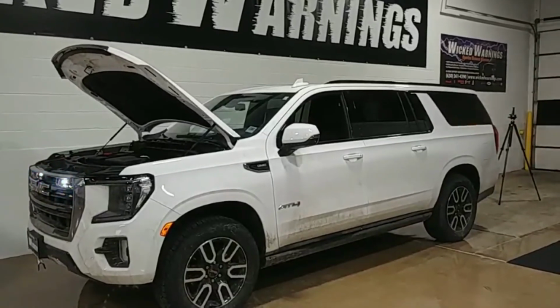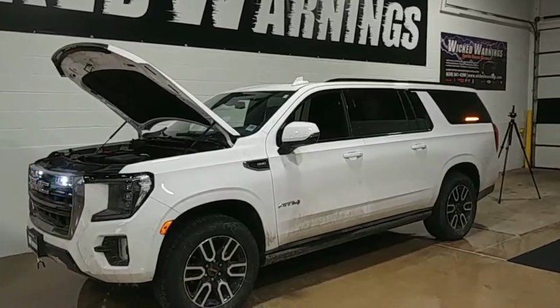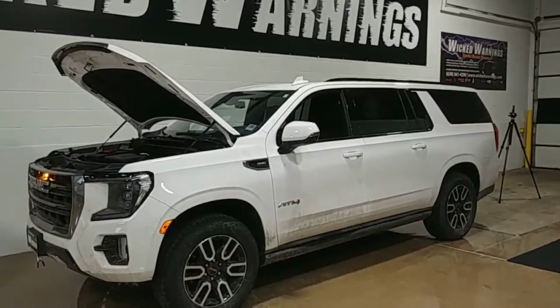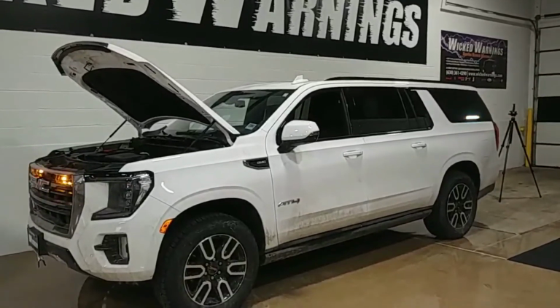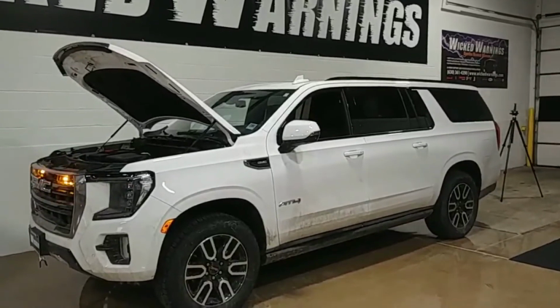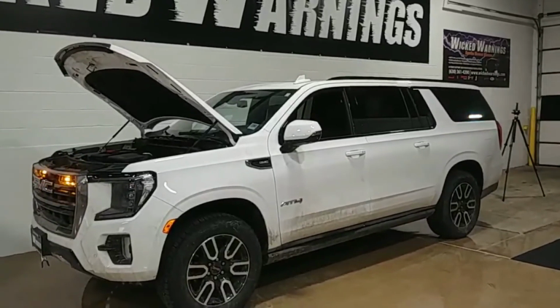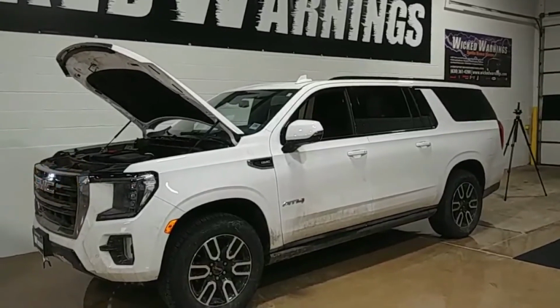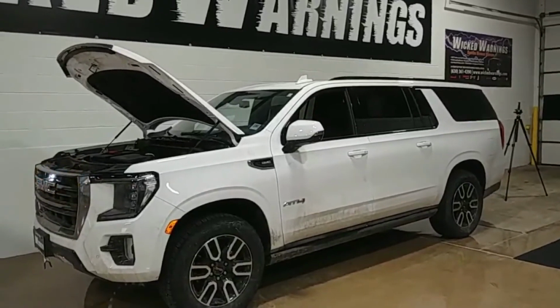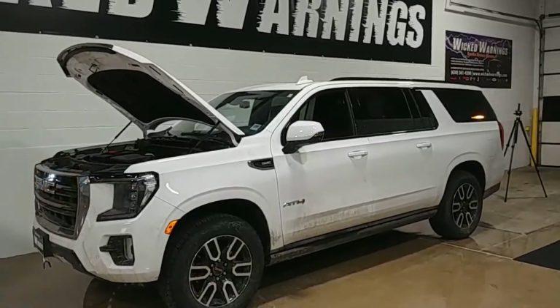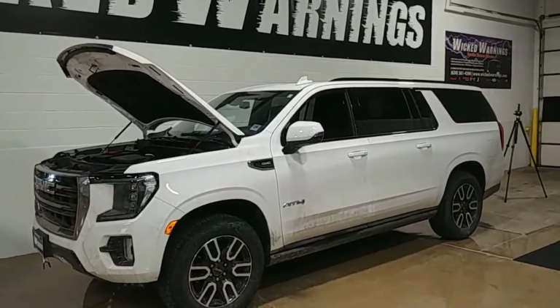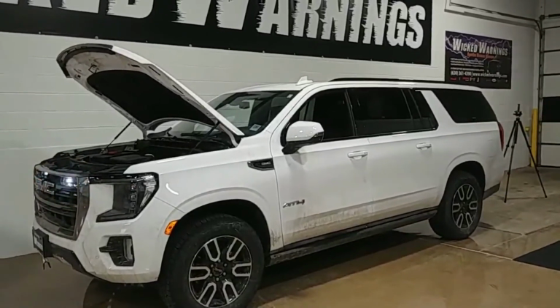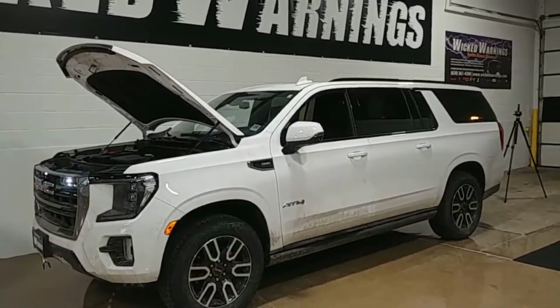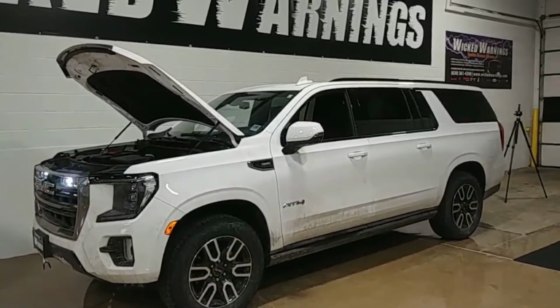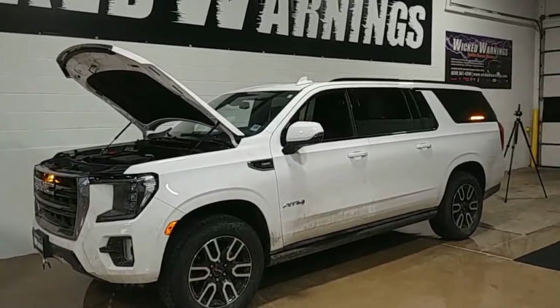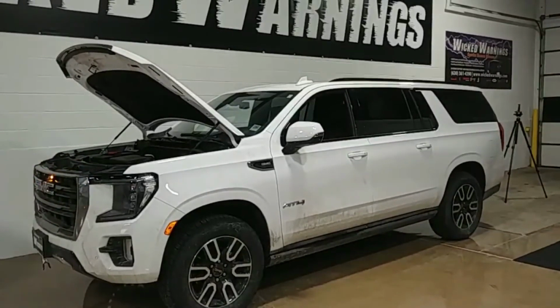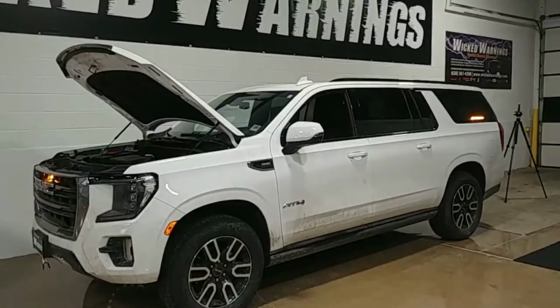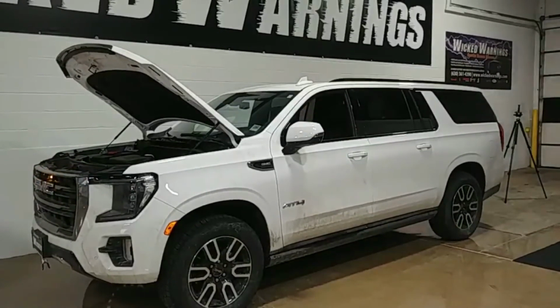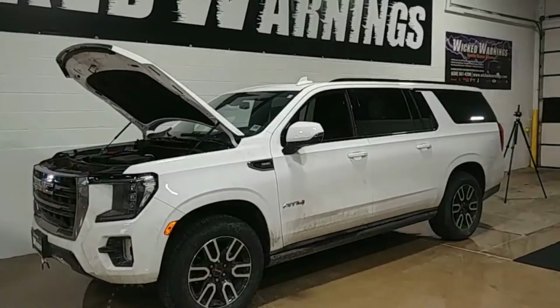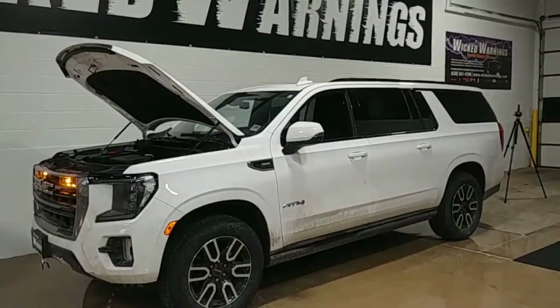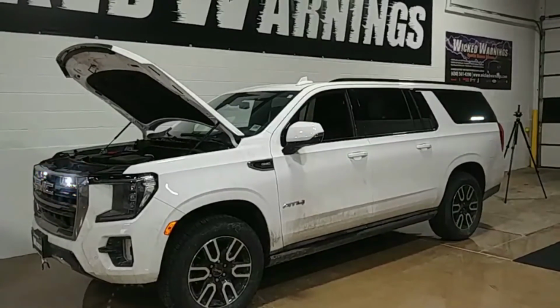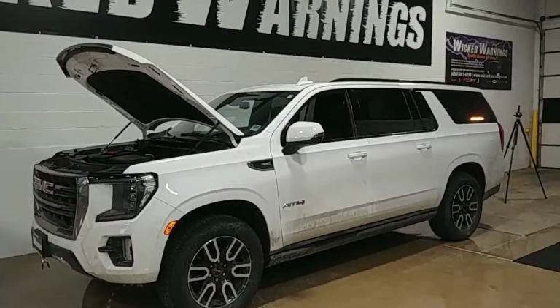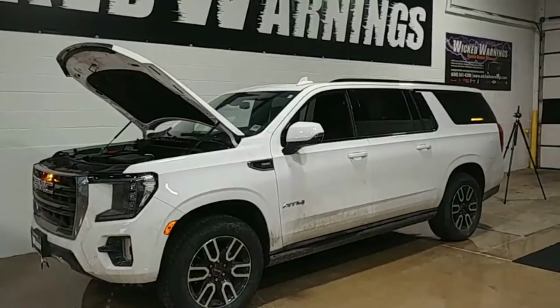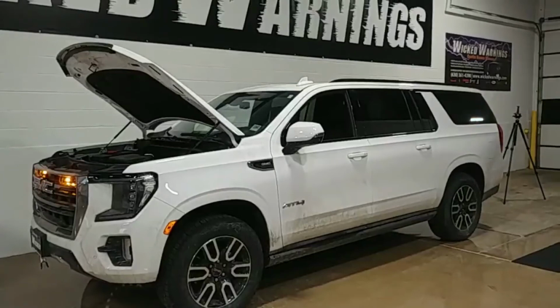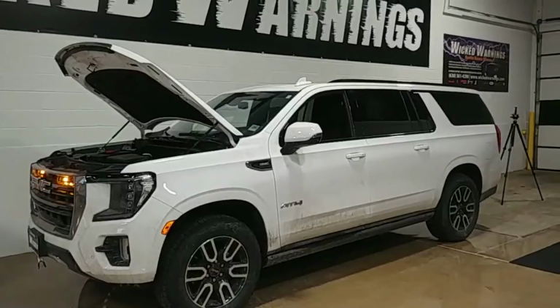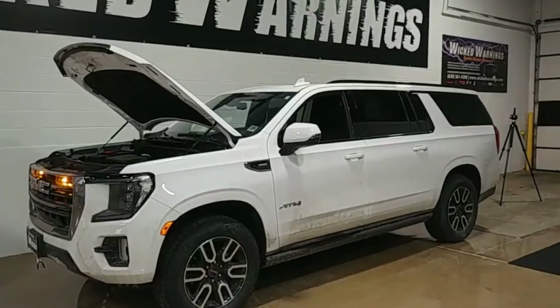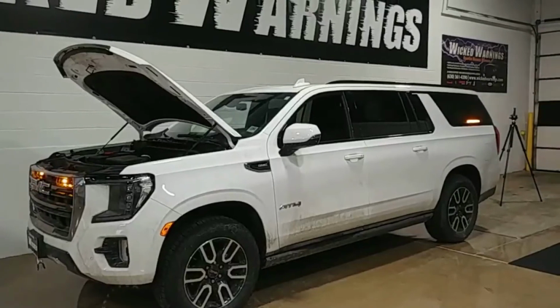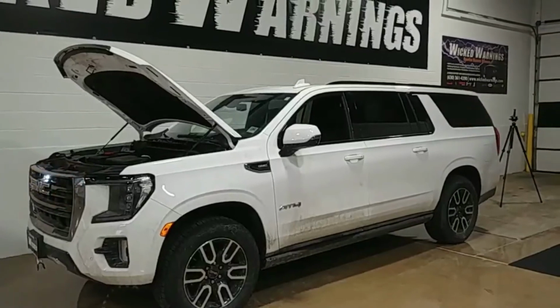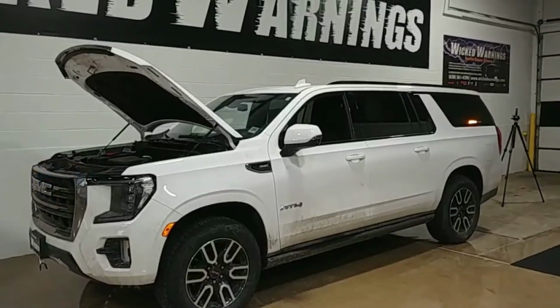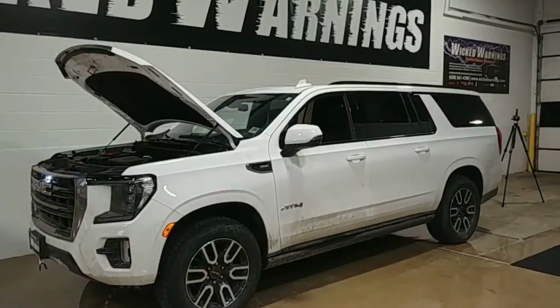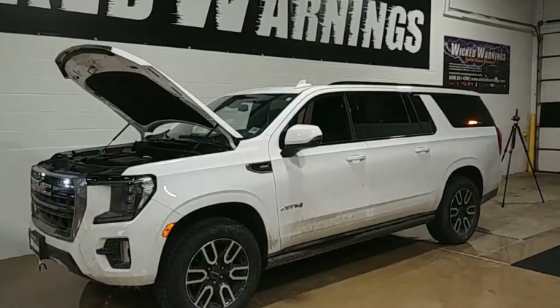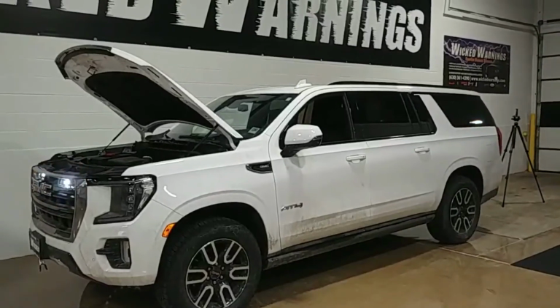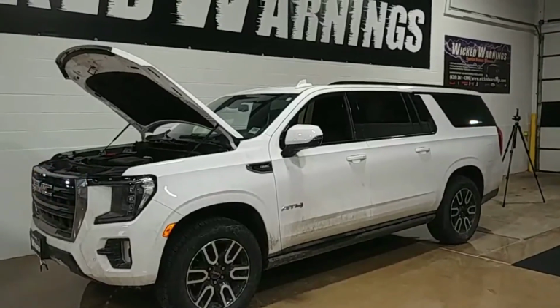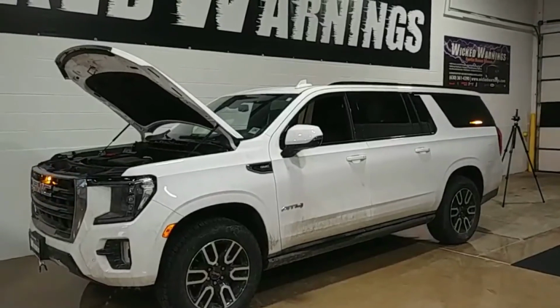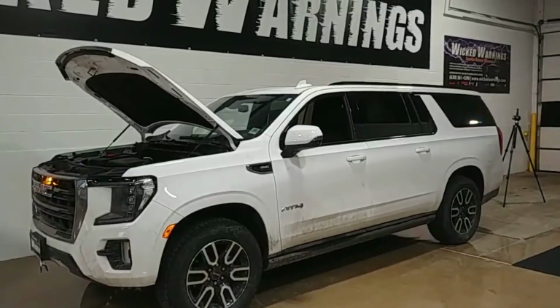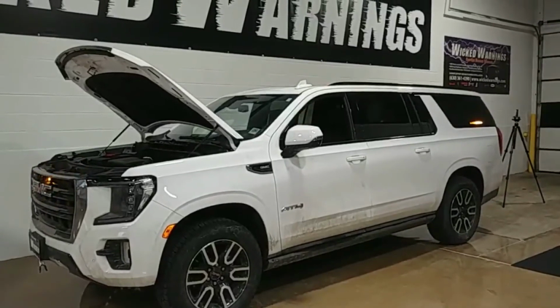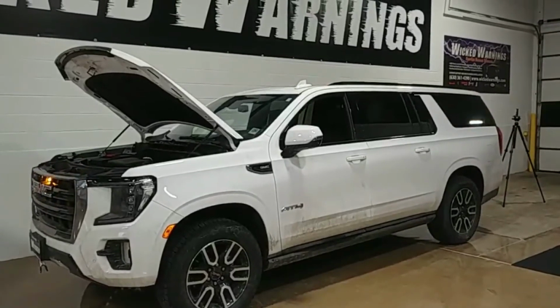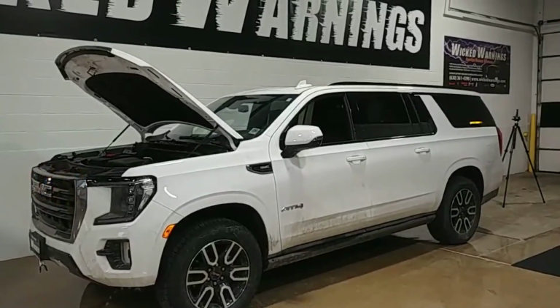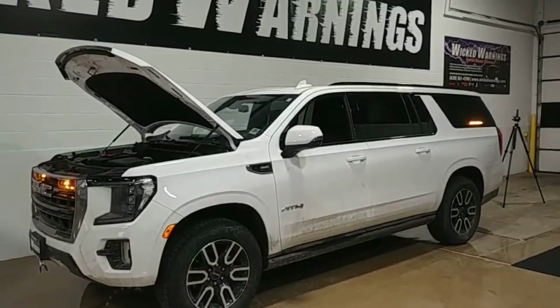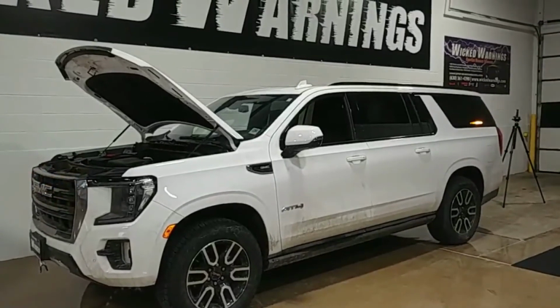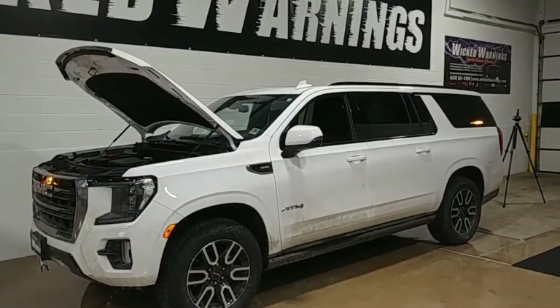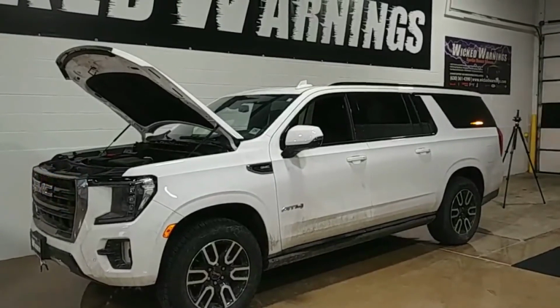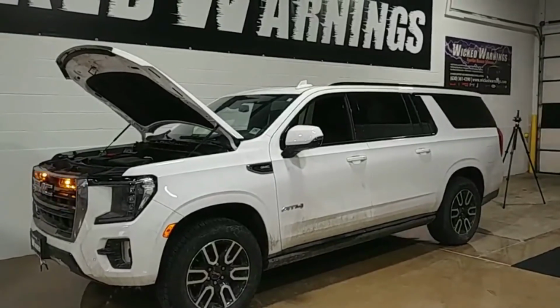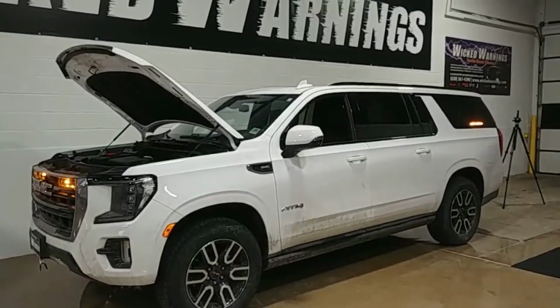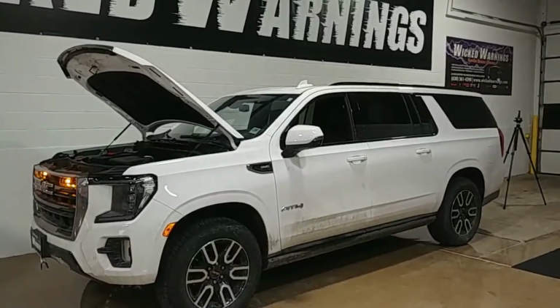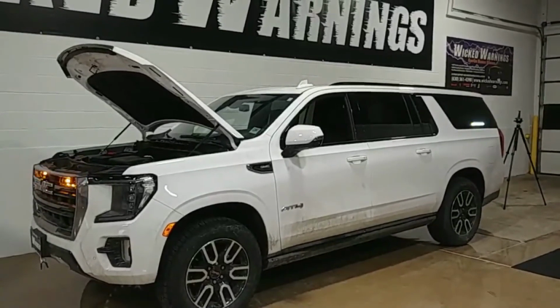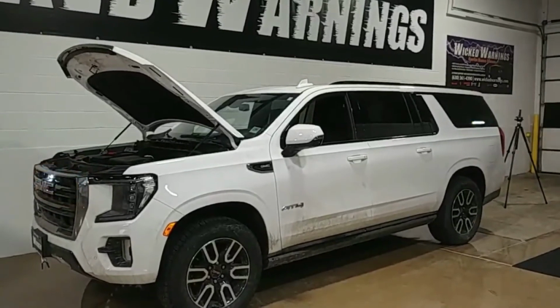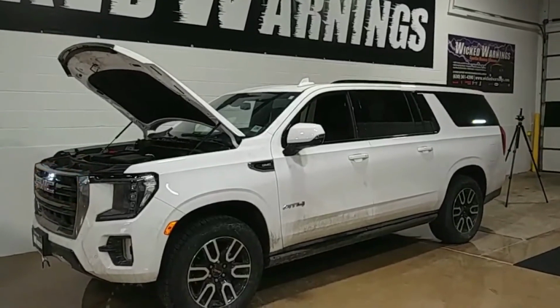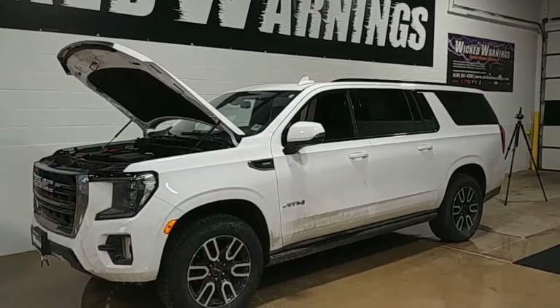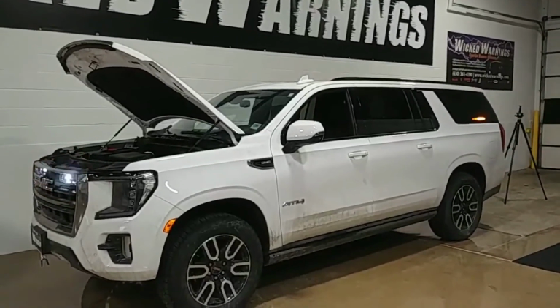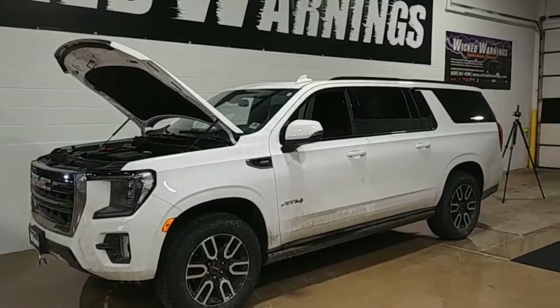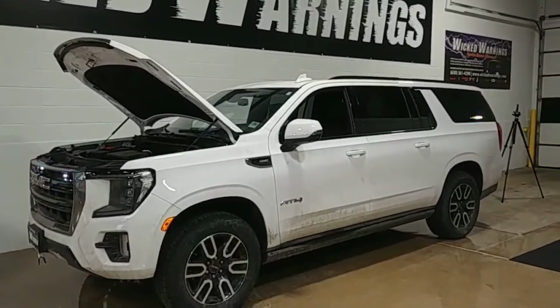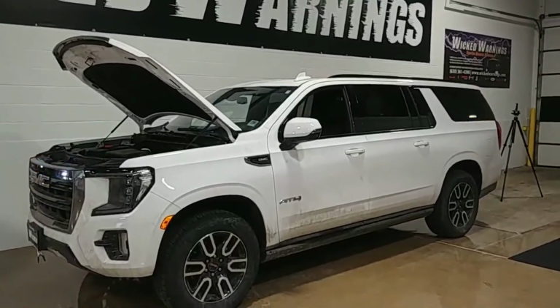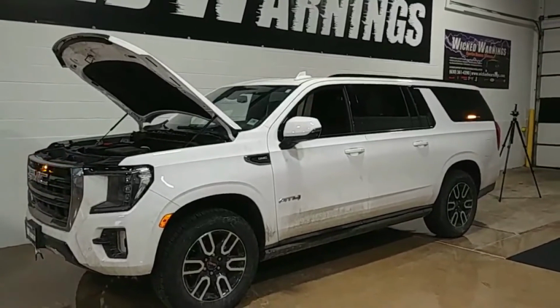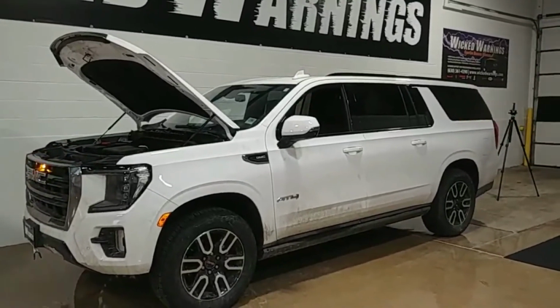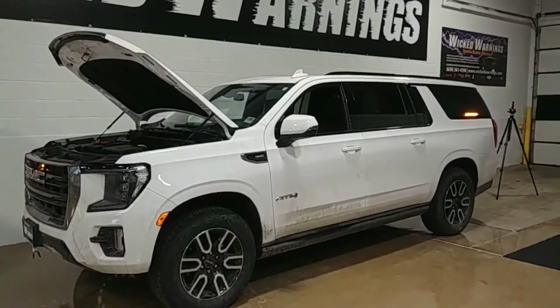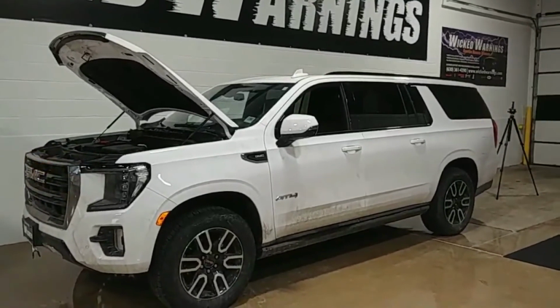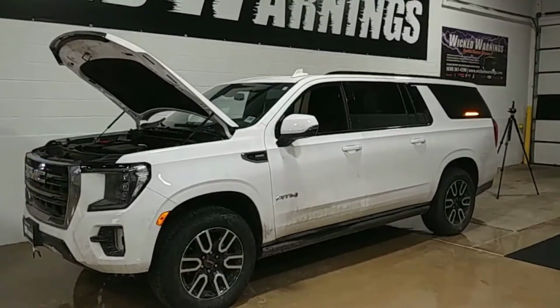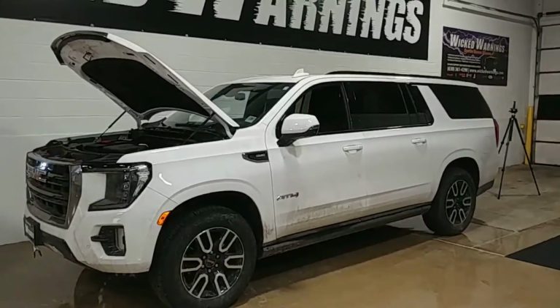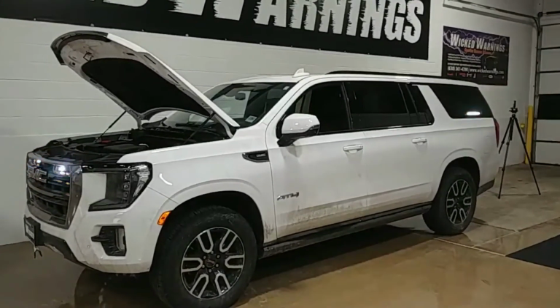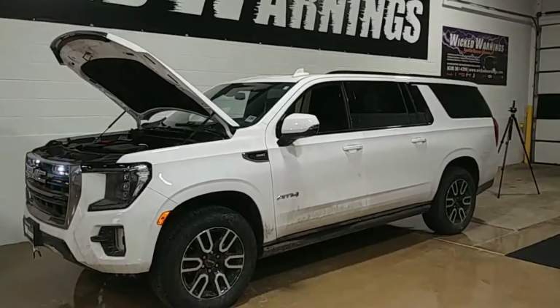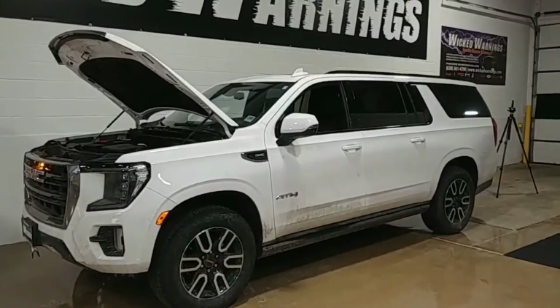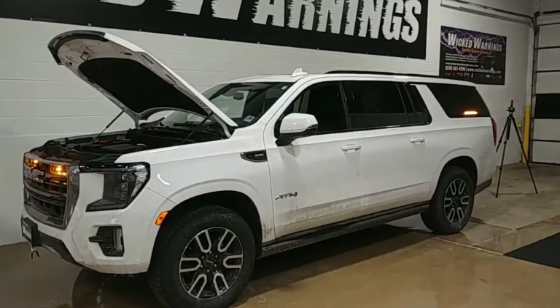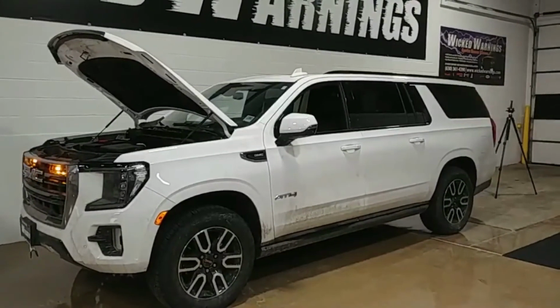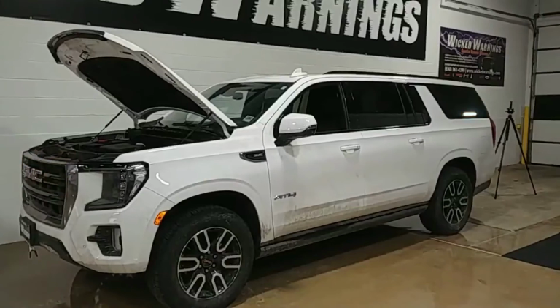Thanks for watching Wicked Warnings — I hope you enjoyed this video on this brand new 2022 GMC Yukon AT4. Big boy SUV.